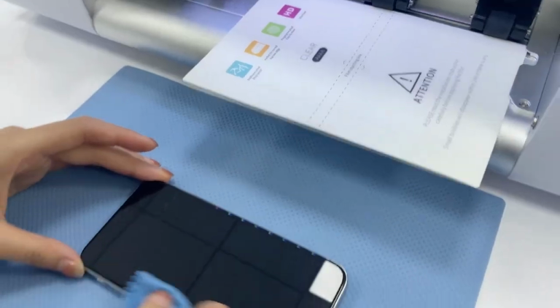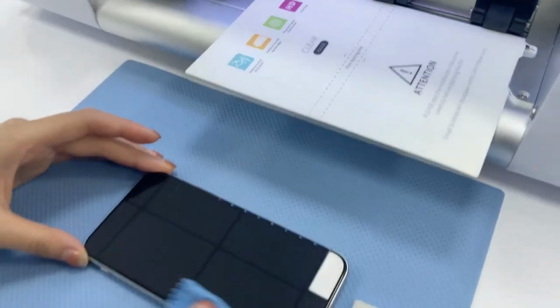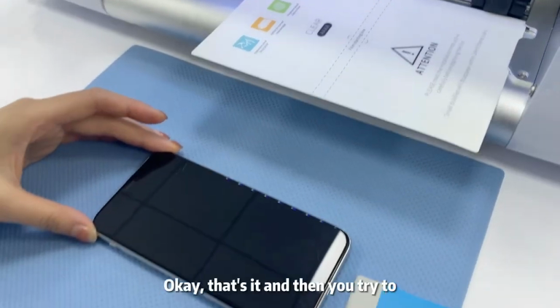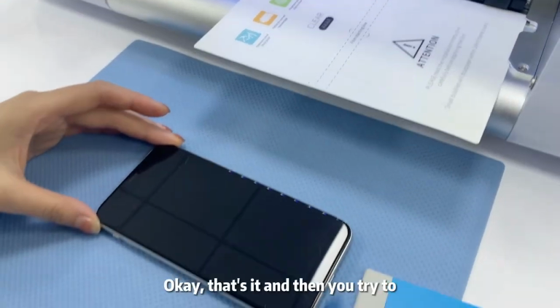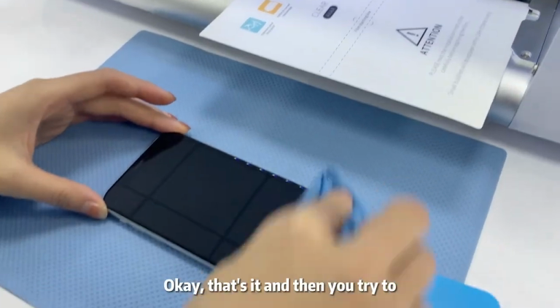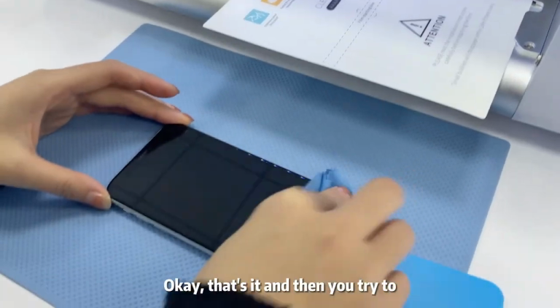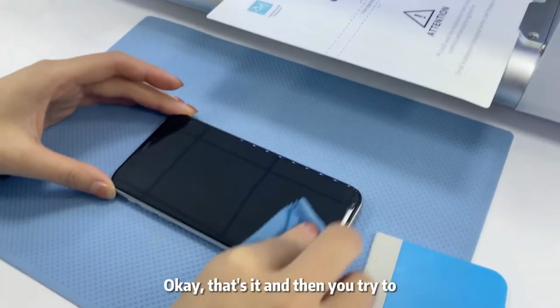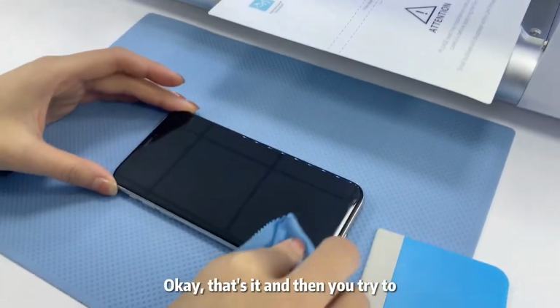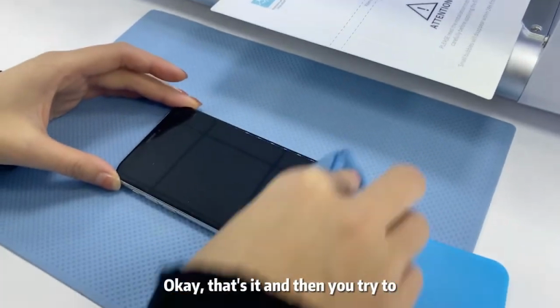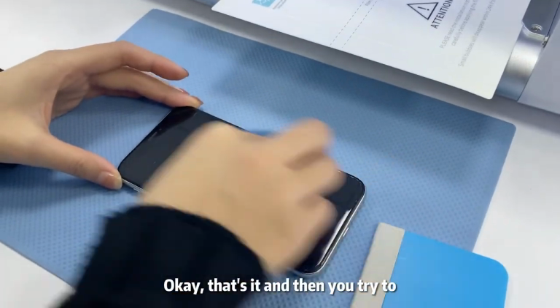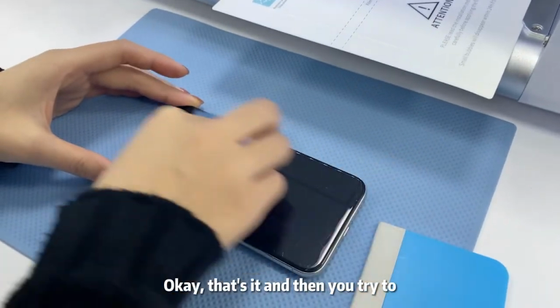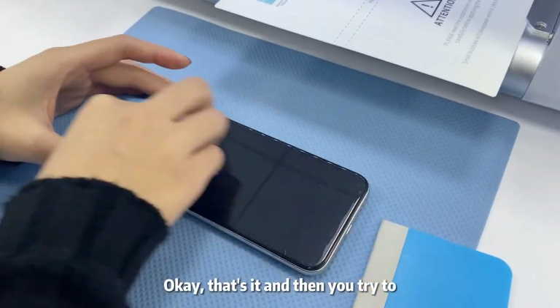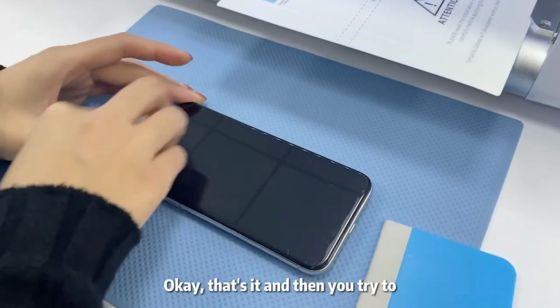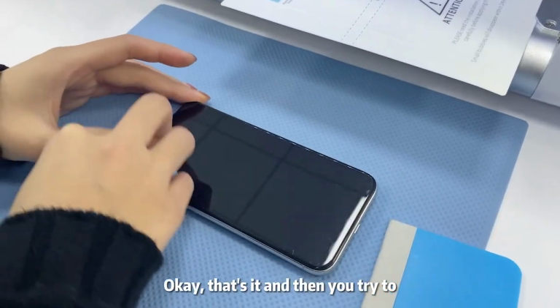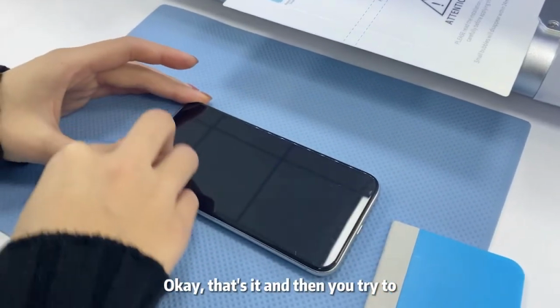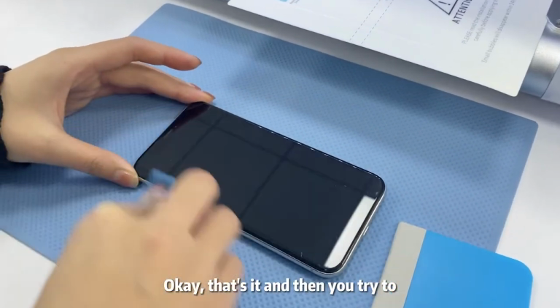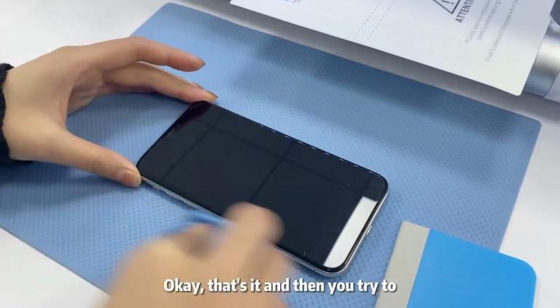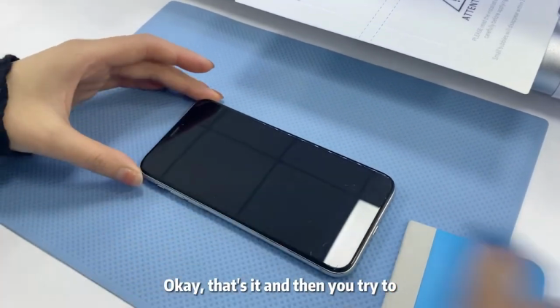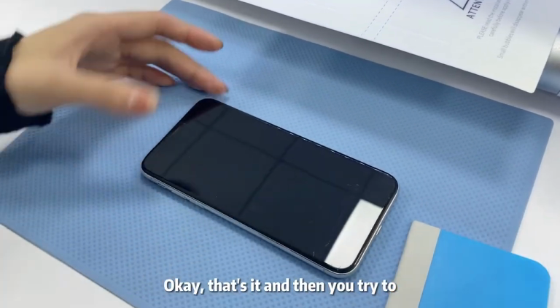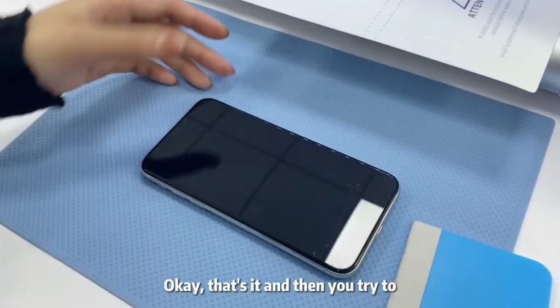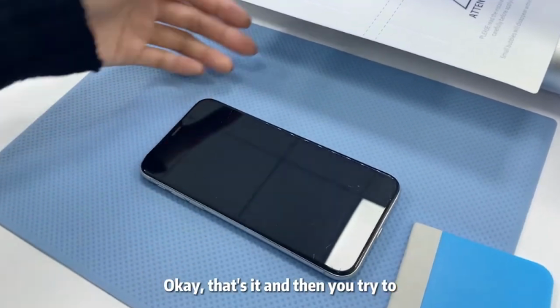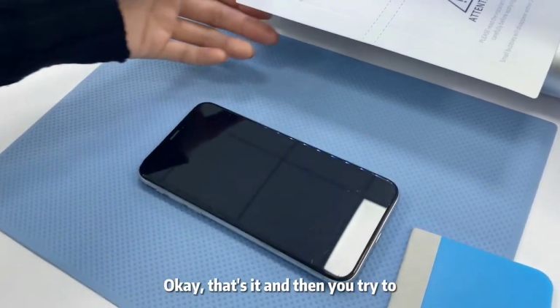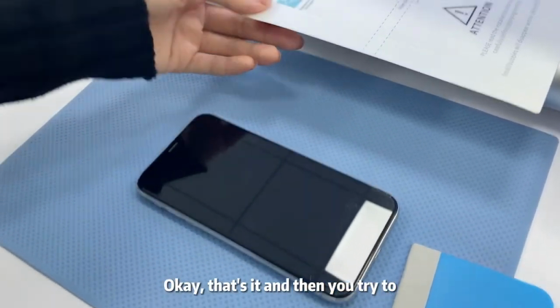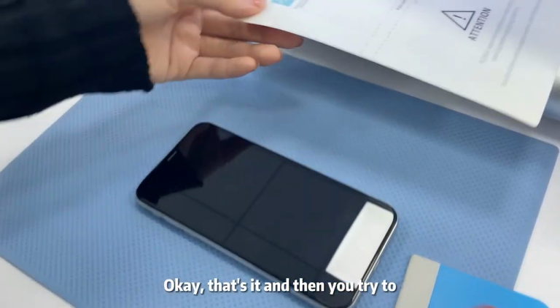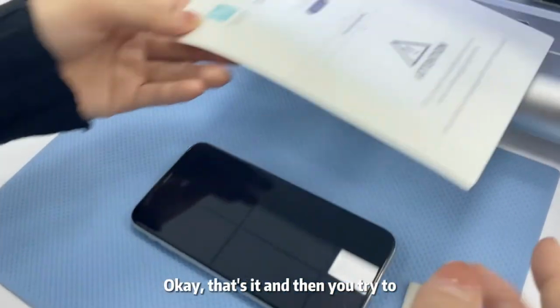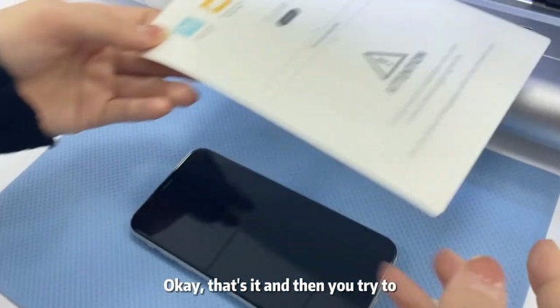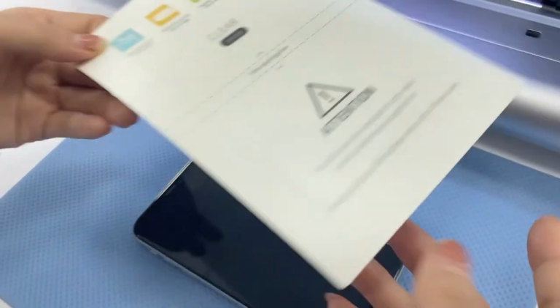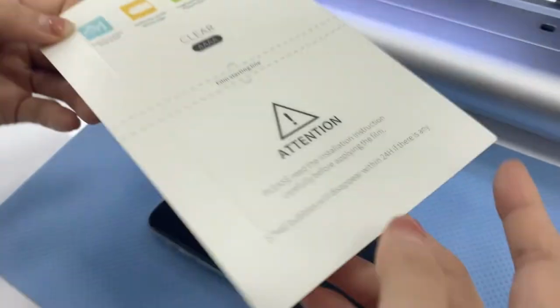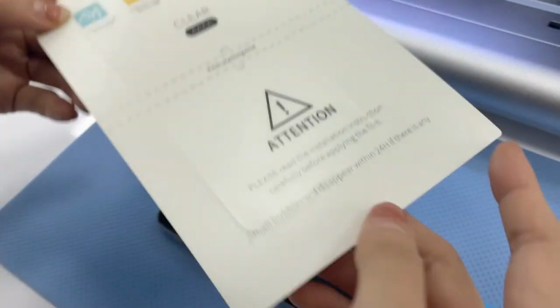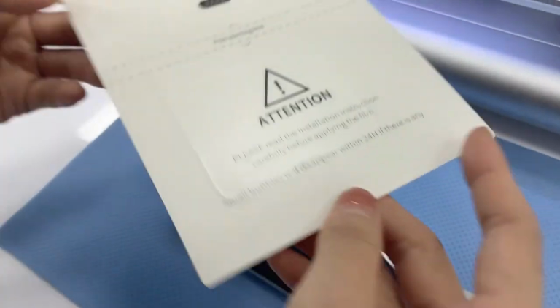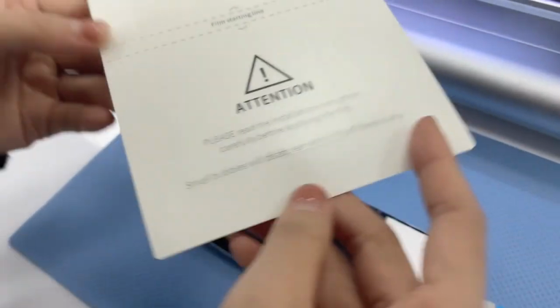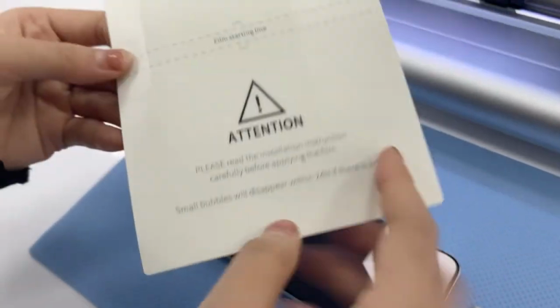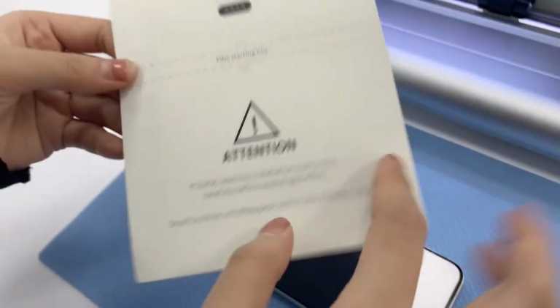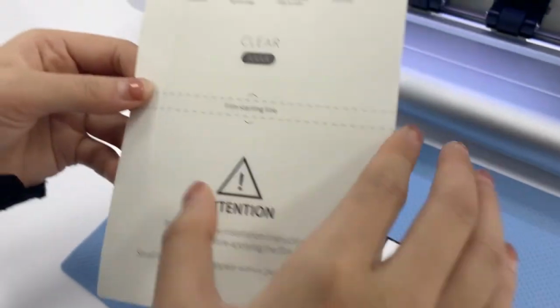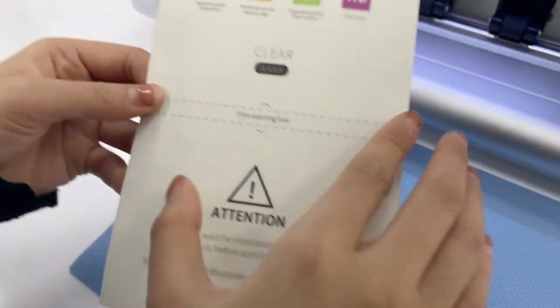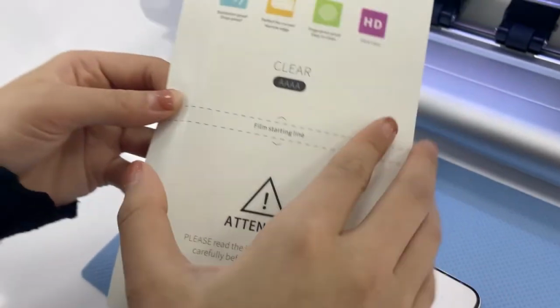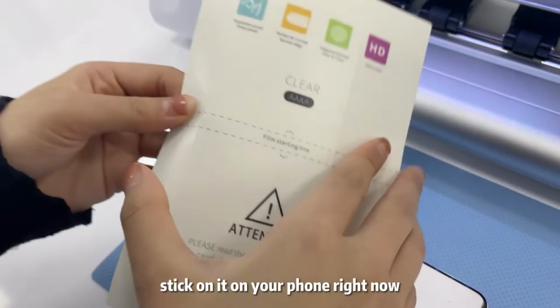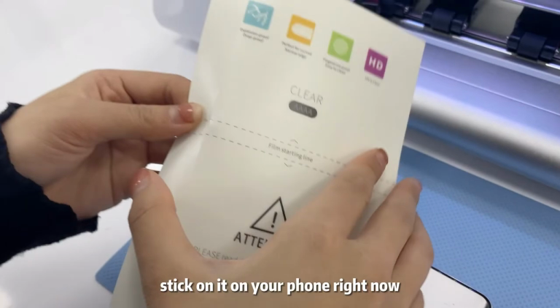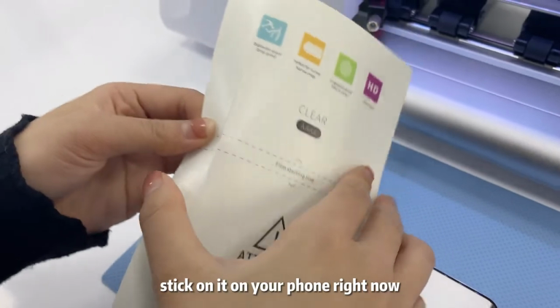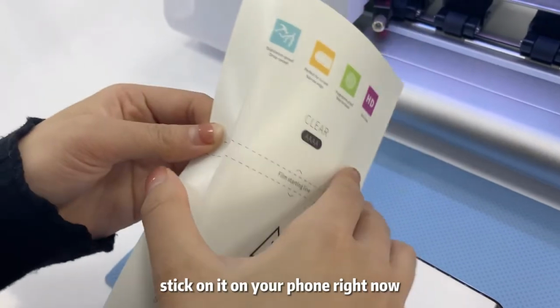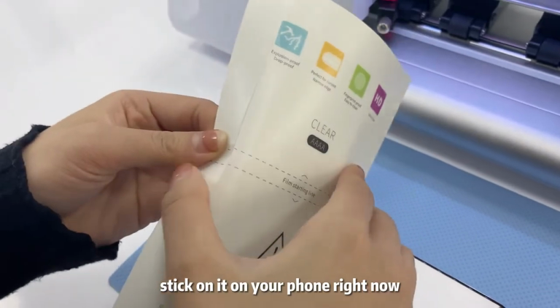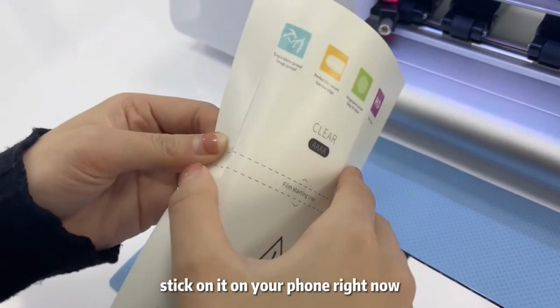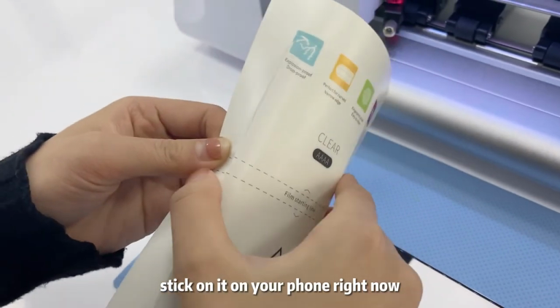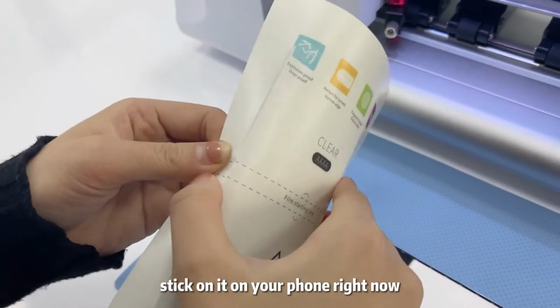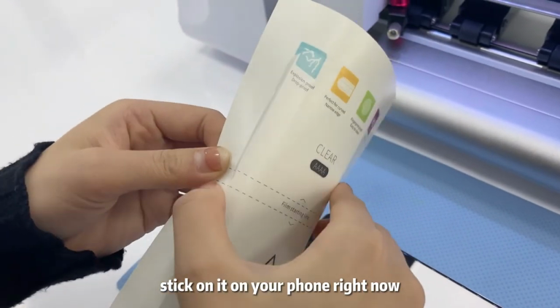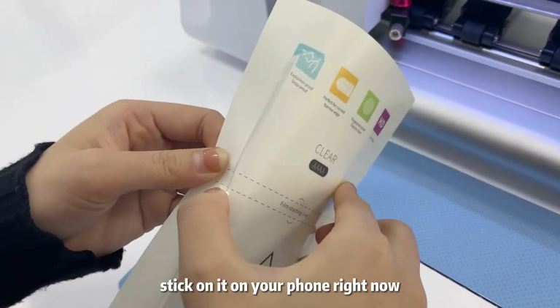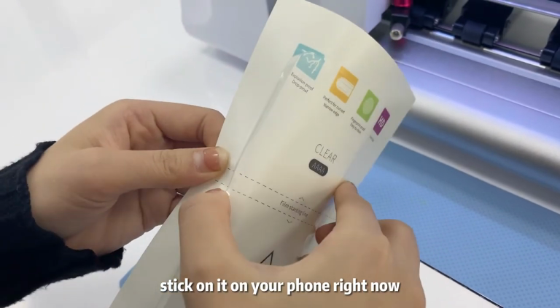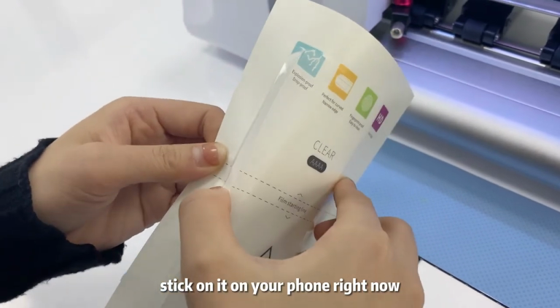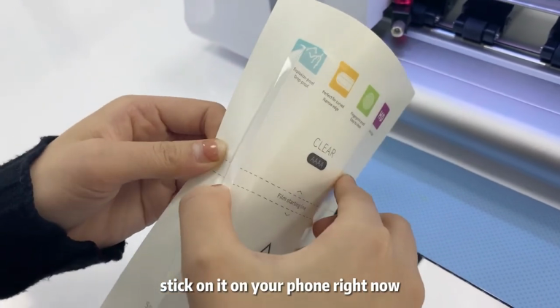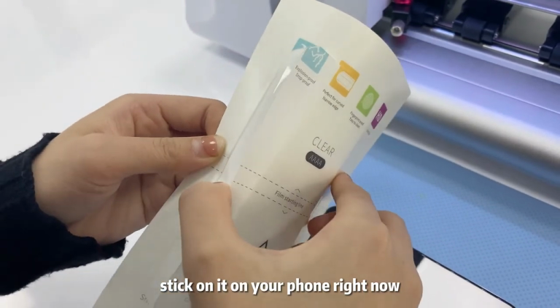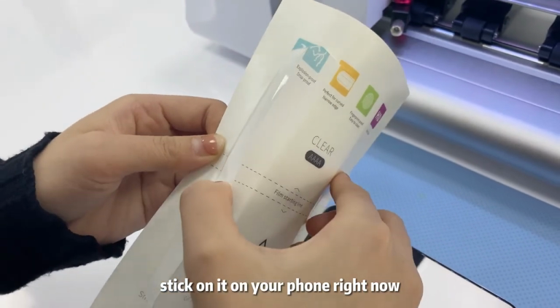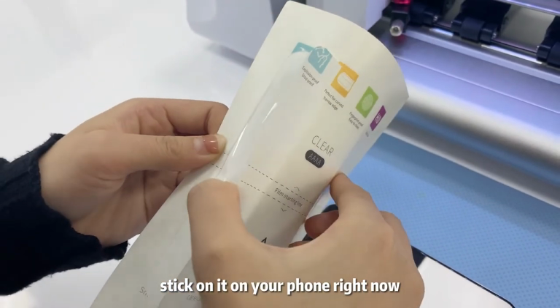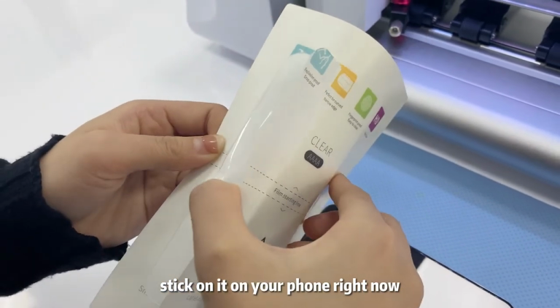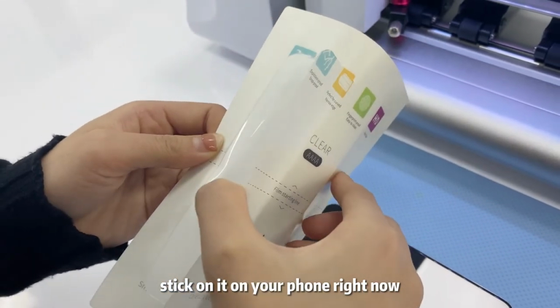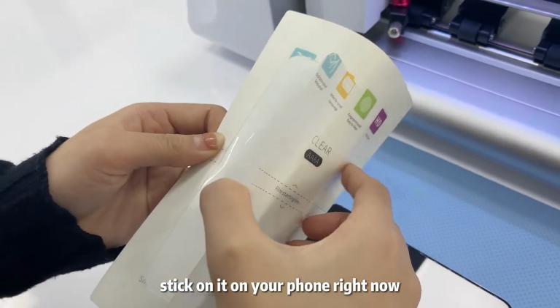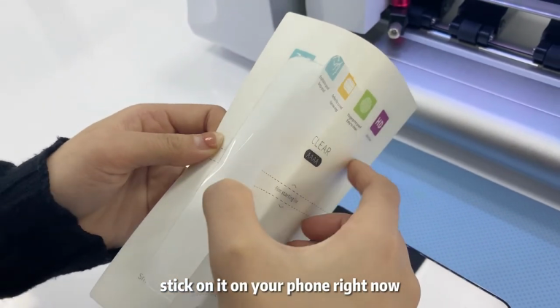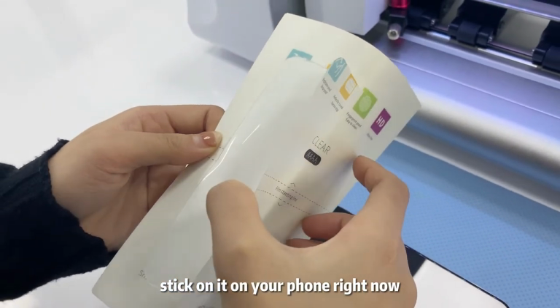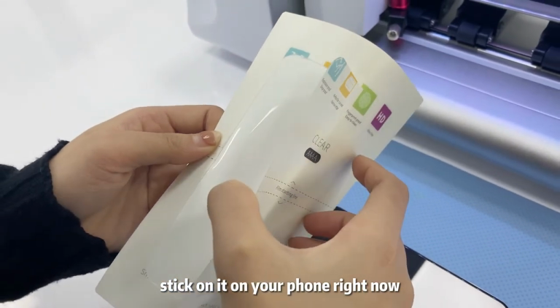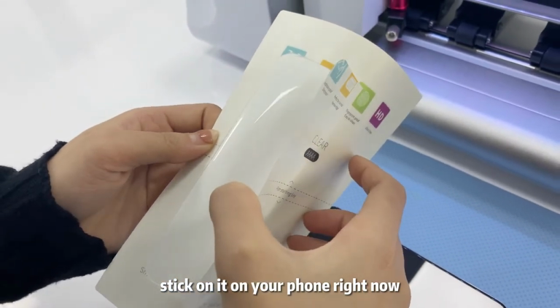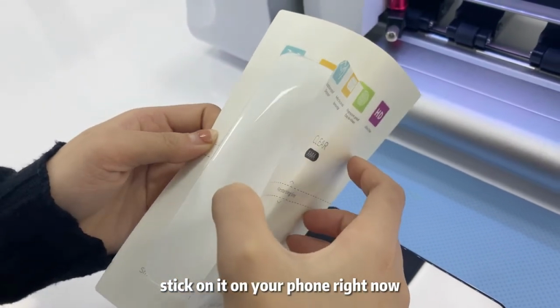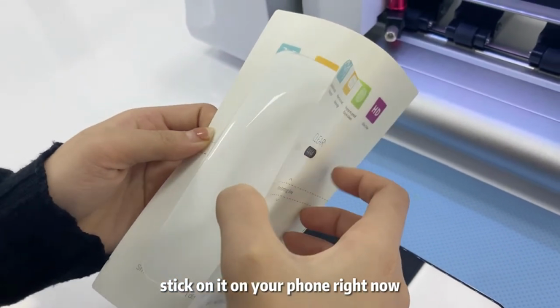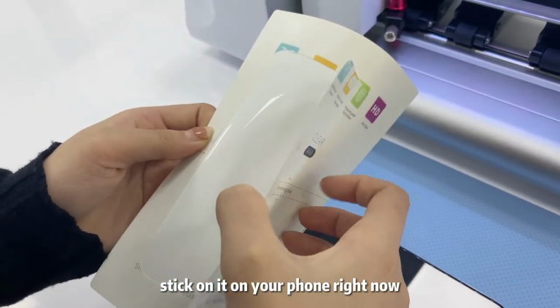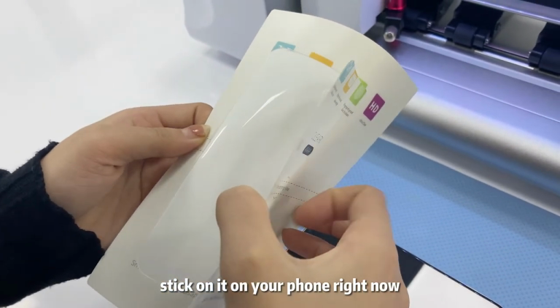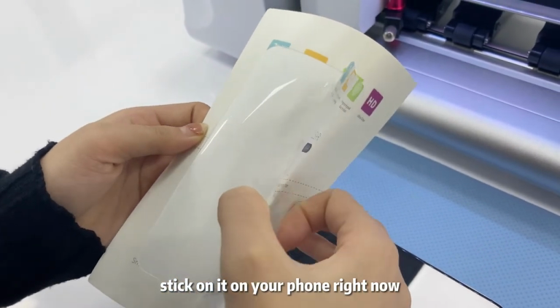Okay, that's it. And then you try to stick it on your phone right now.